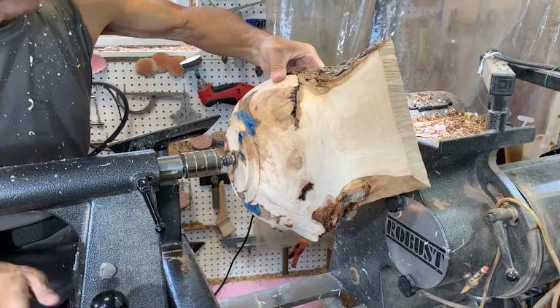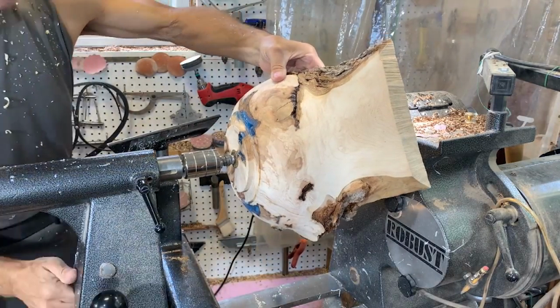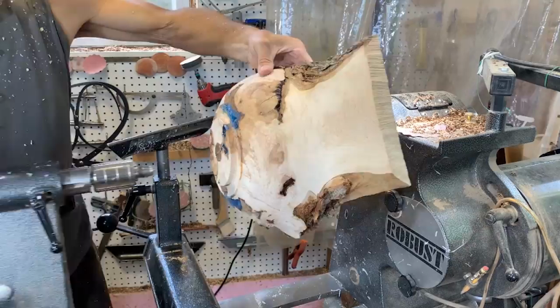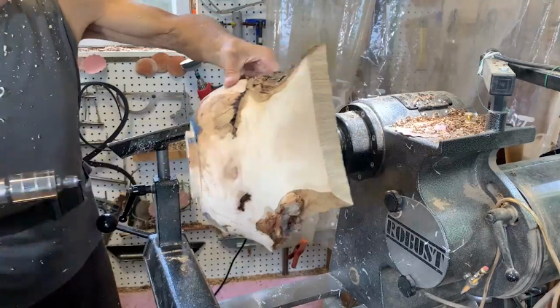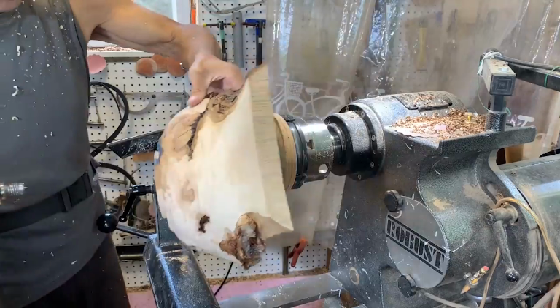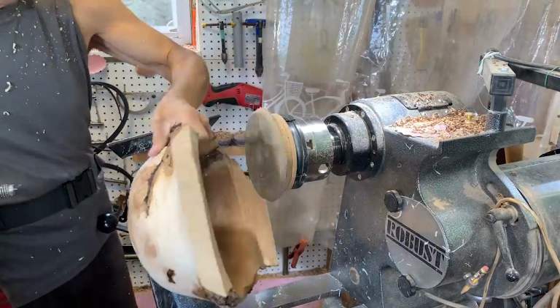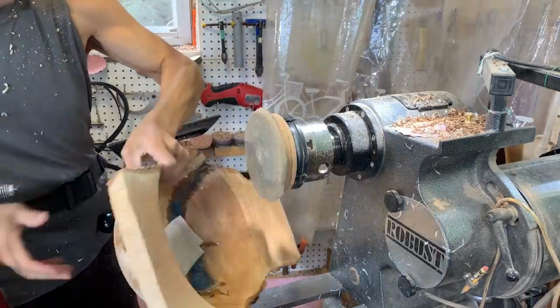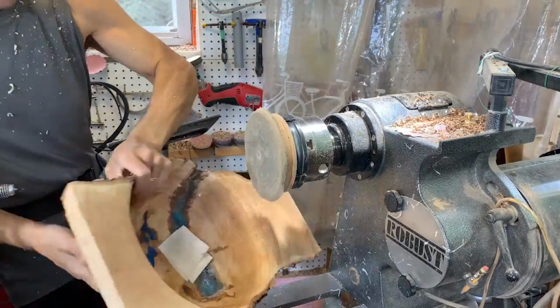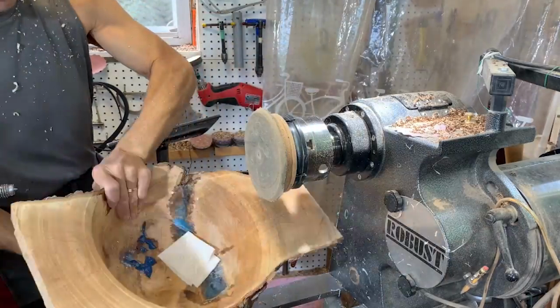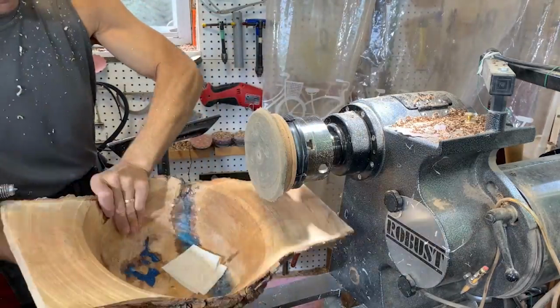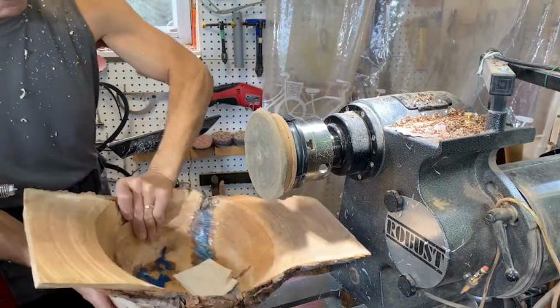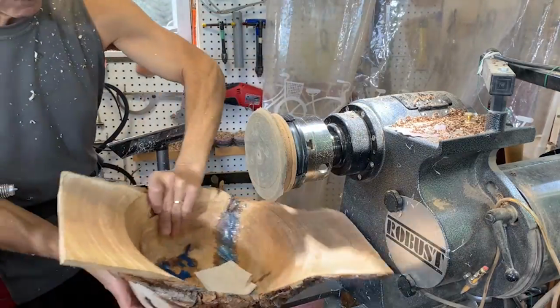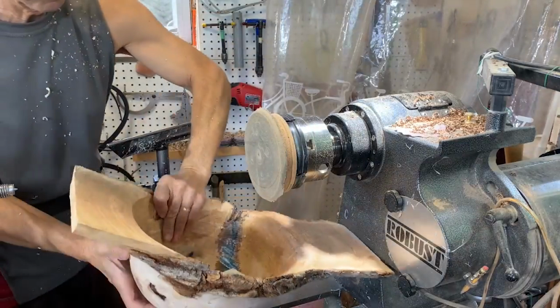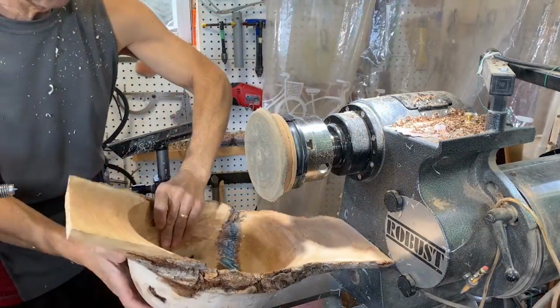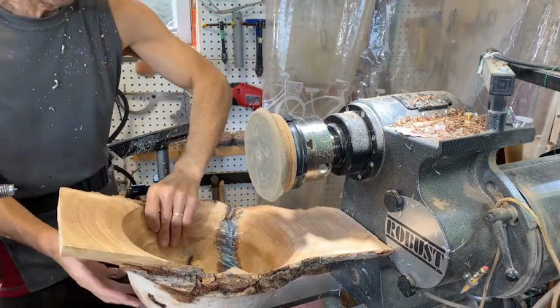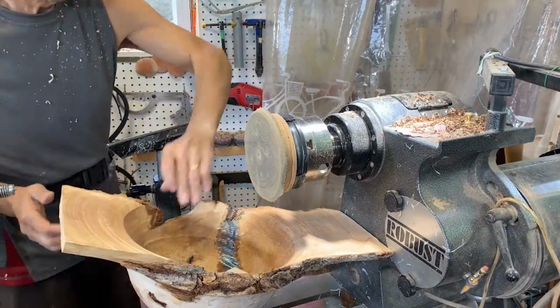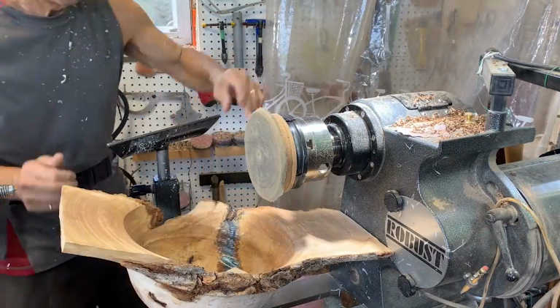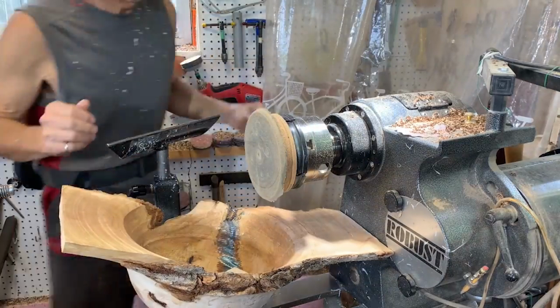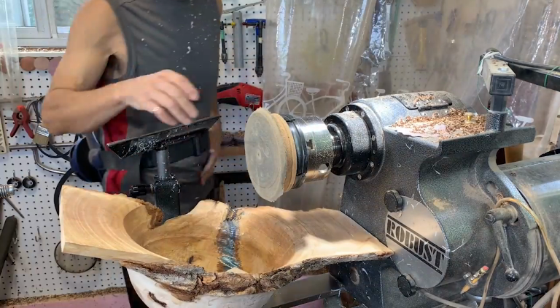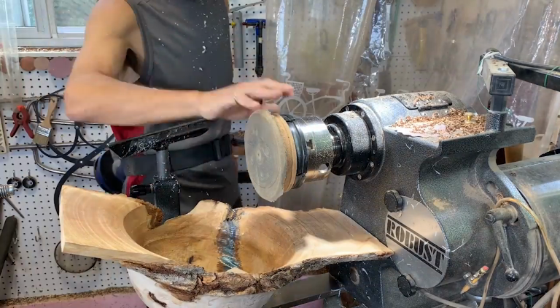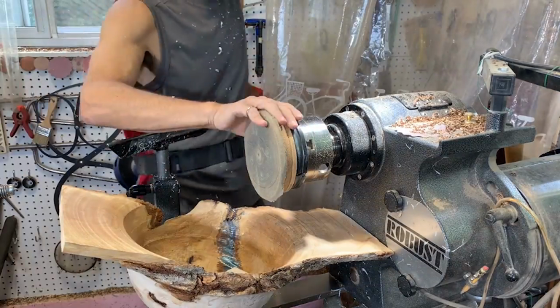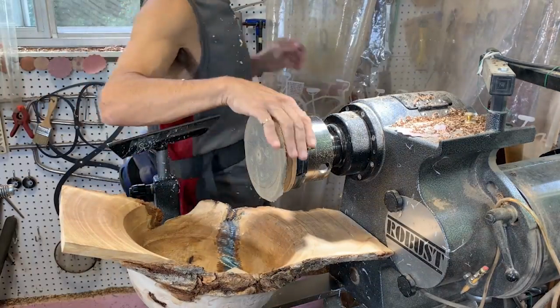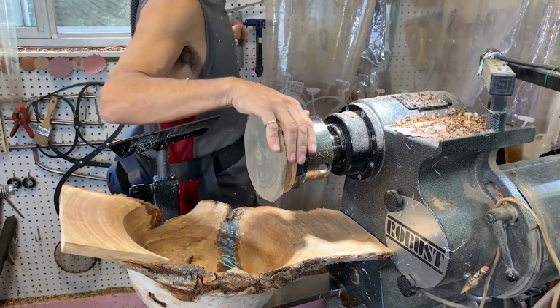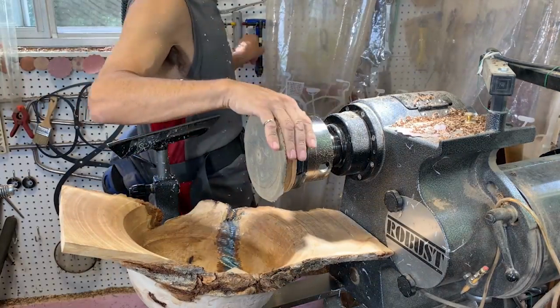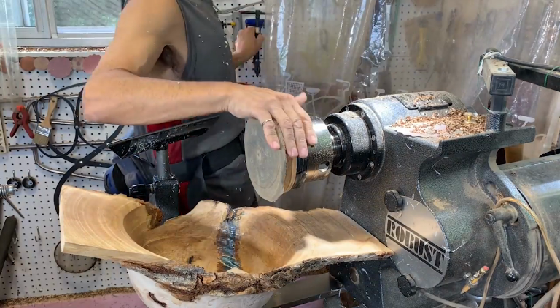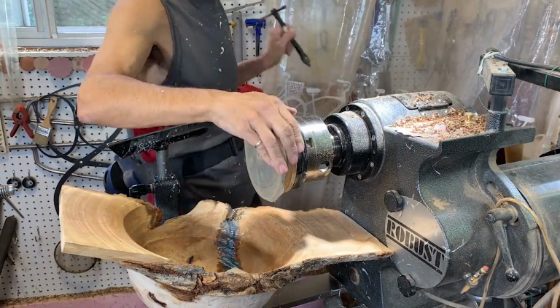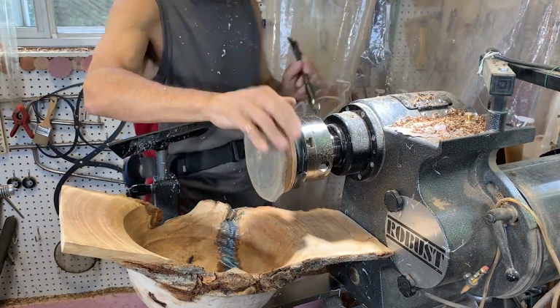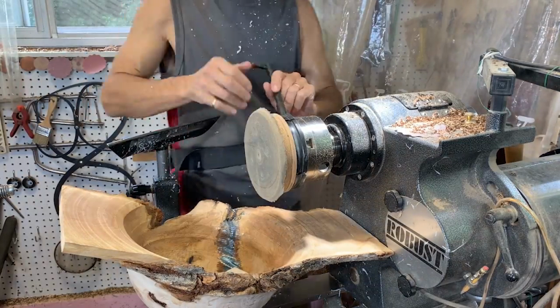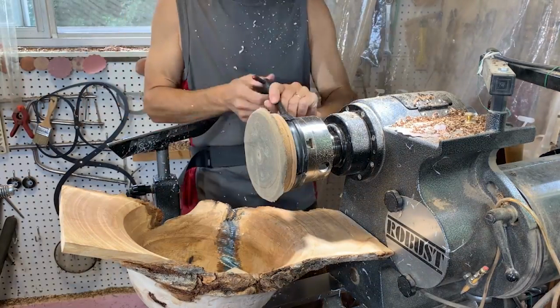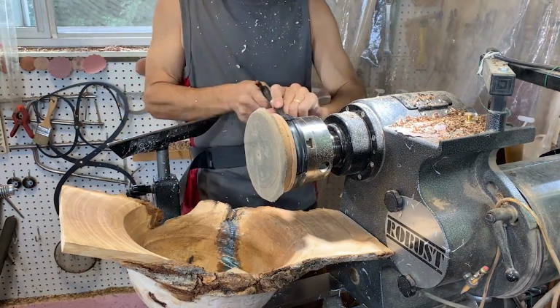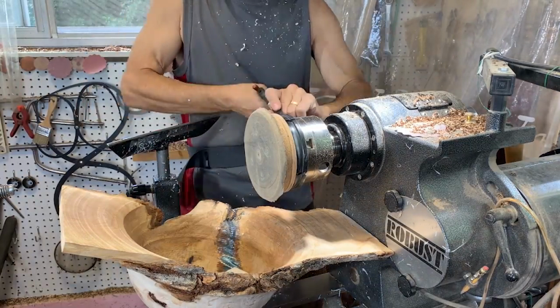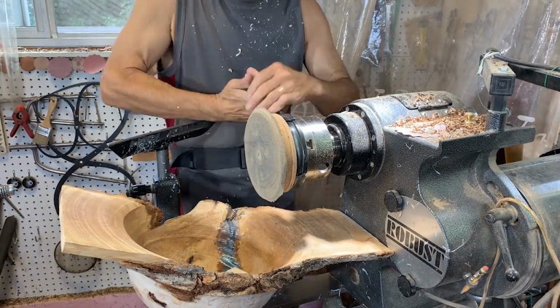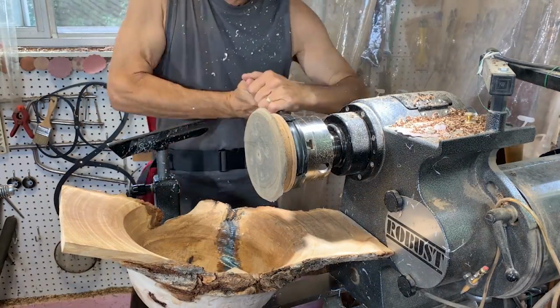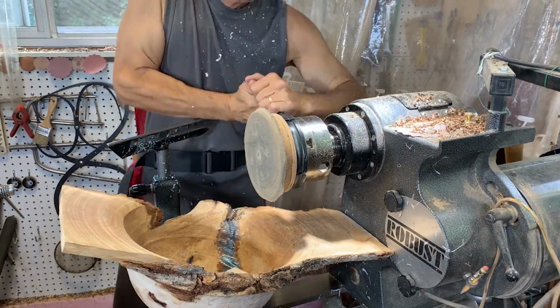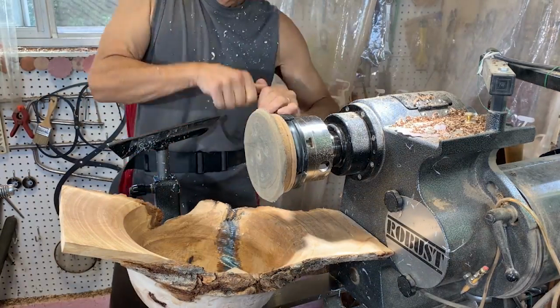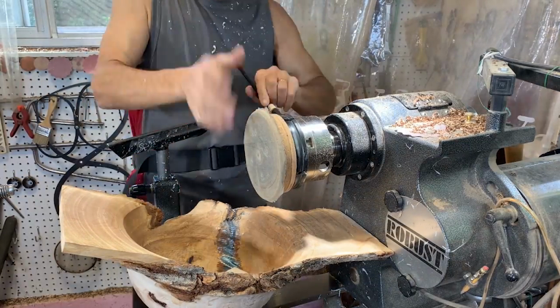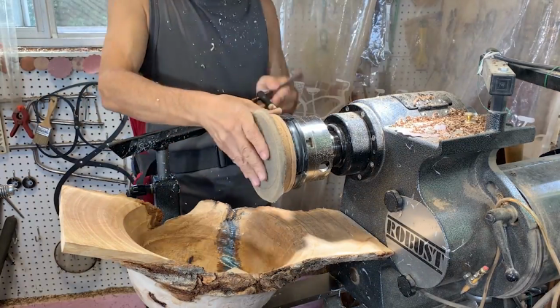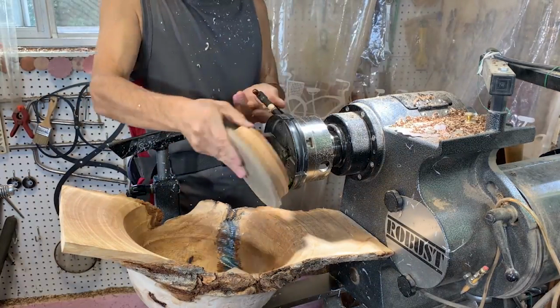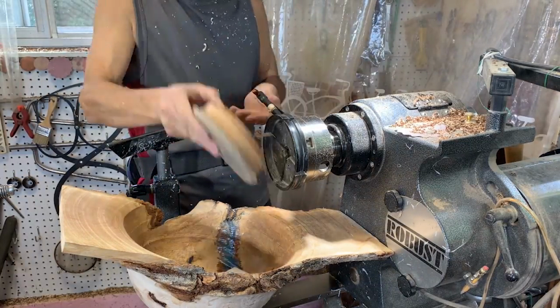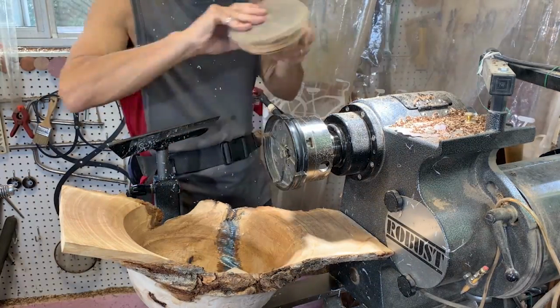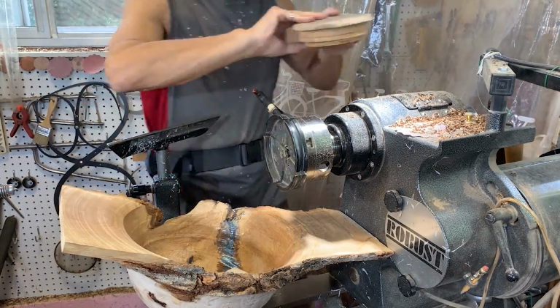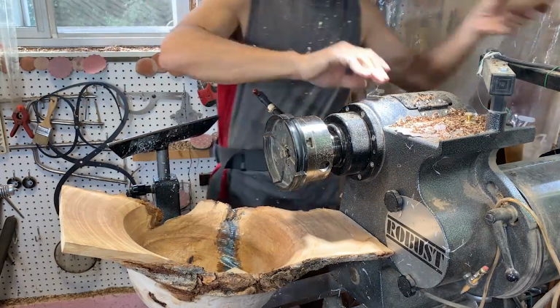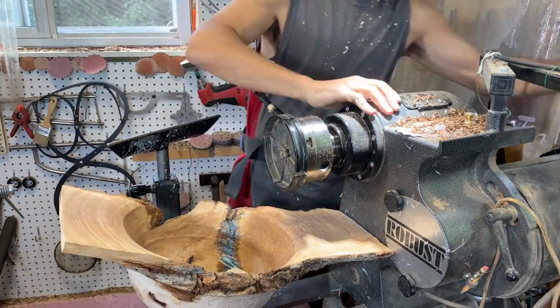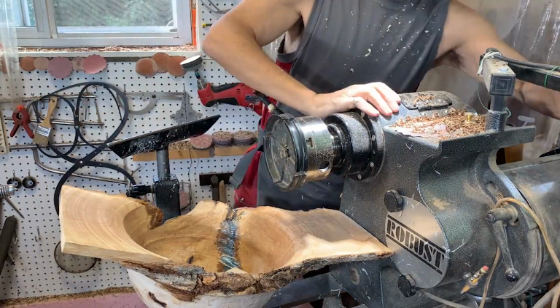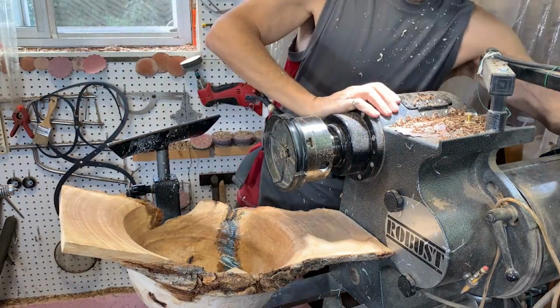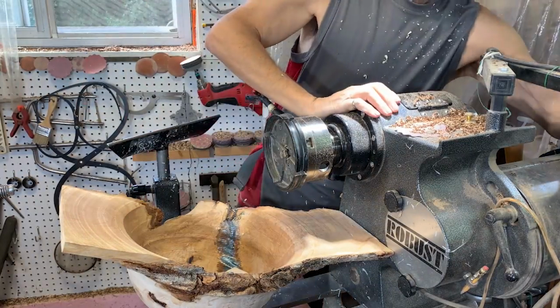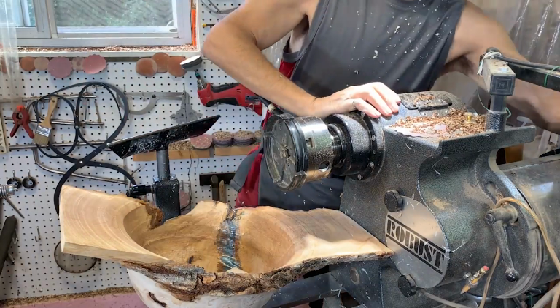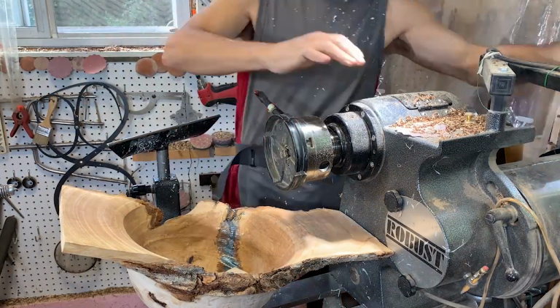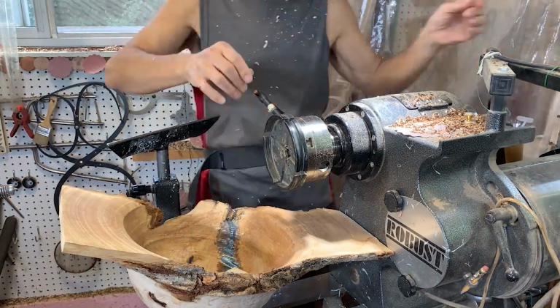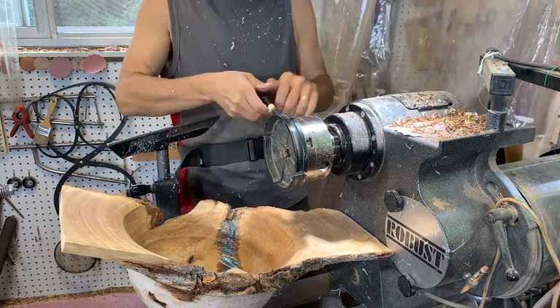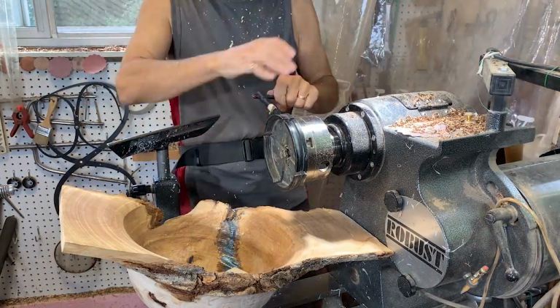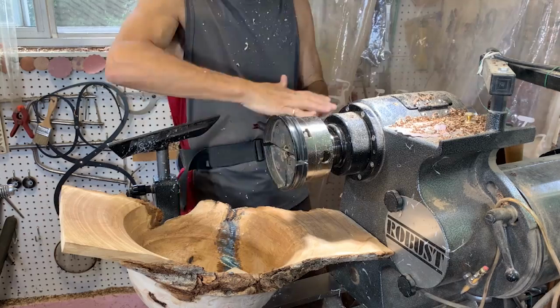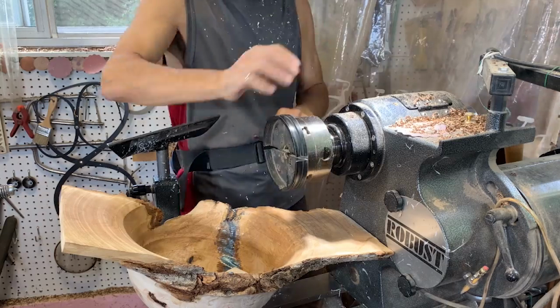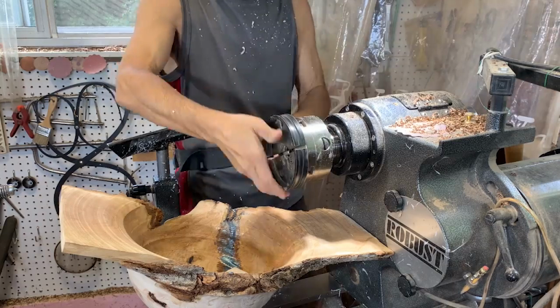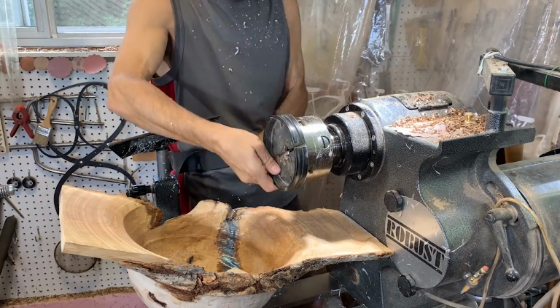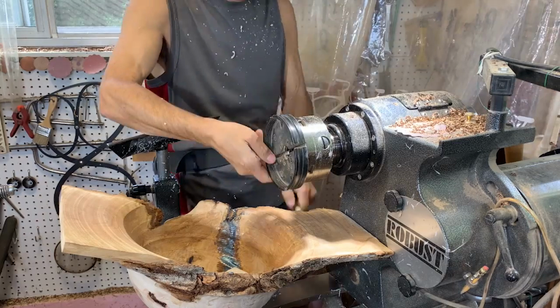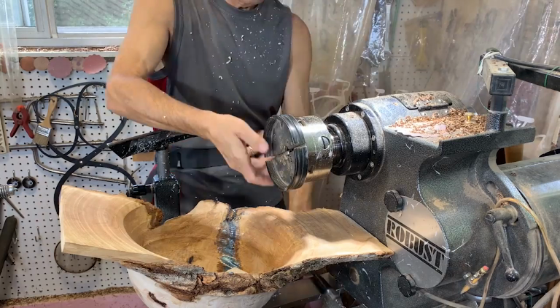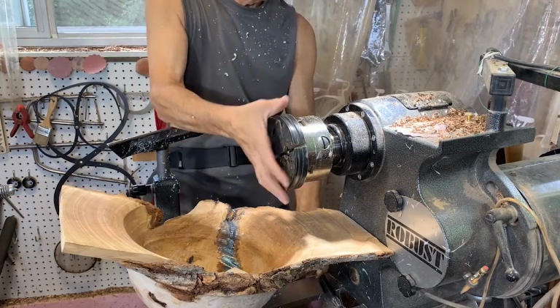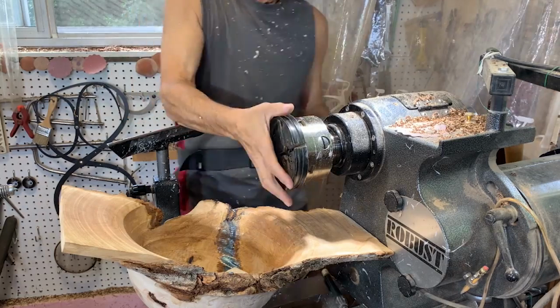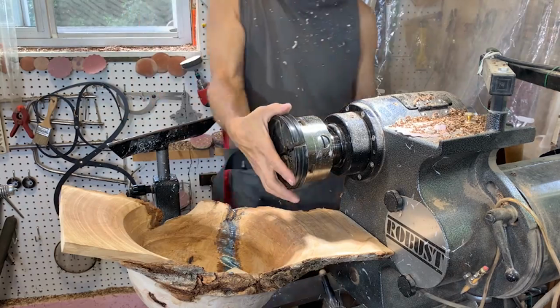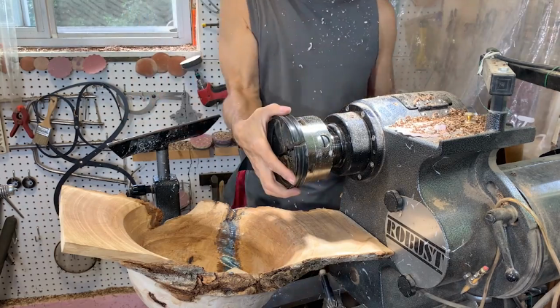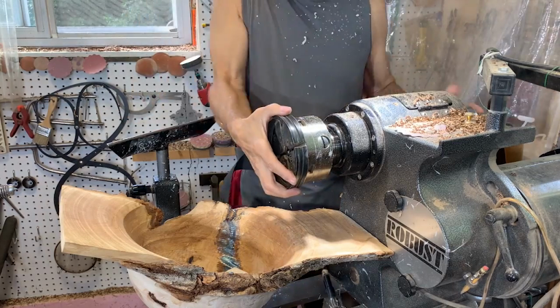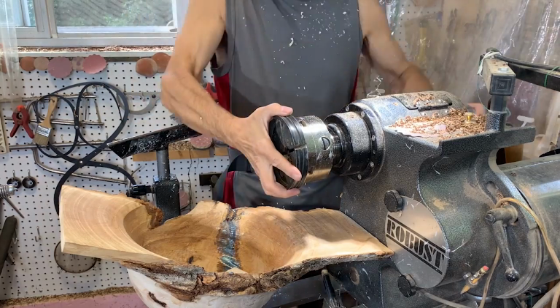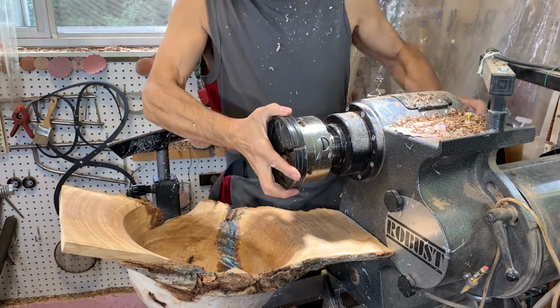The bottom is all done. Now it's time to do the top, or the inside surface of this piece.